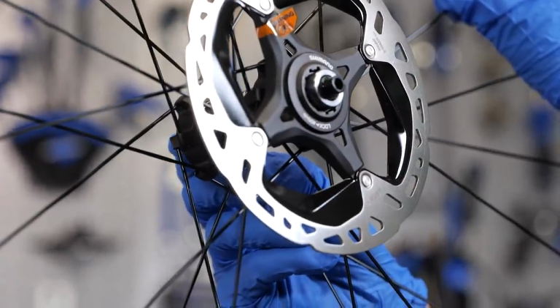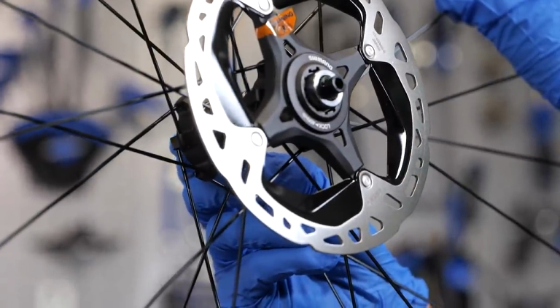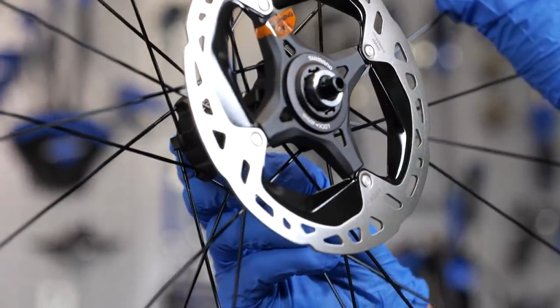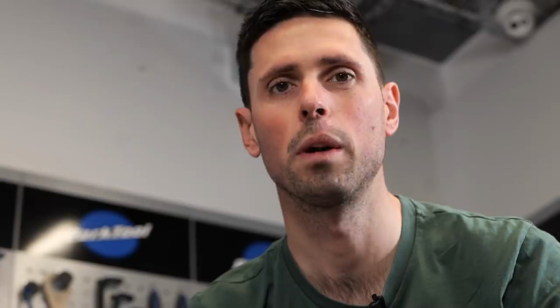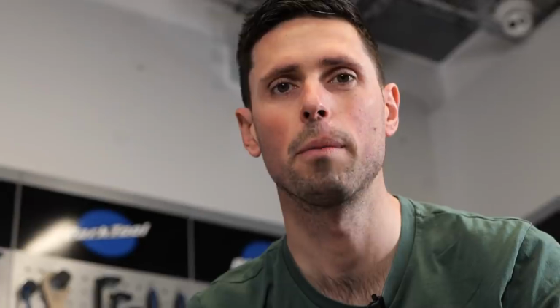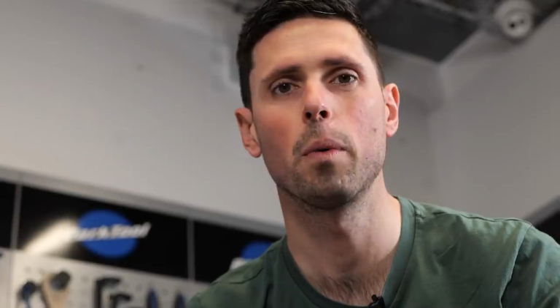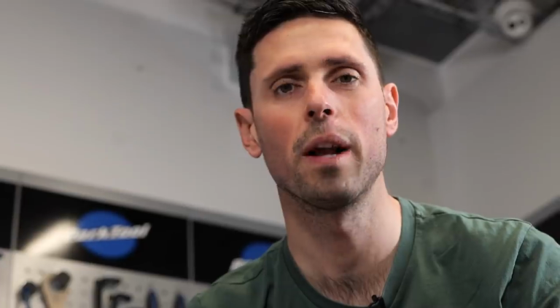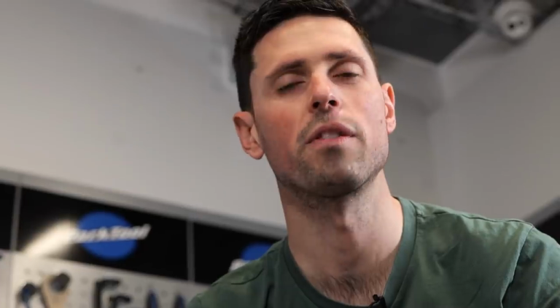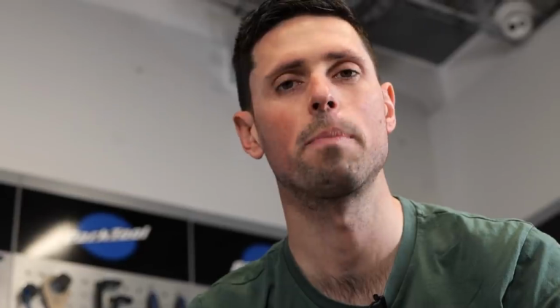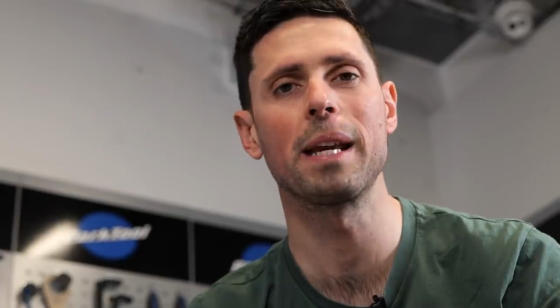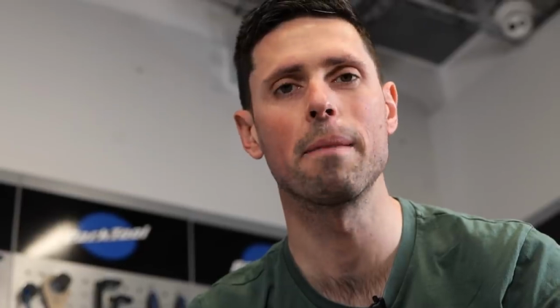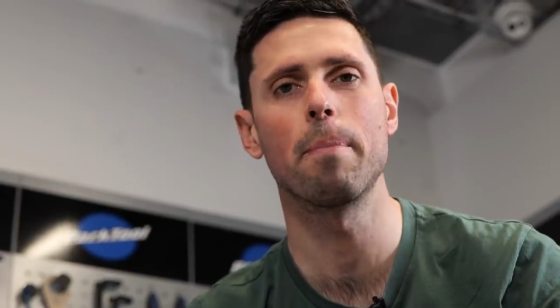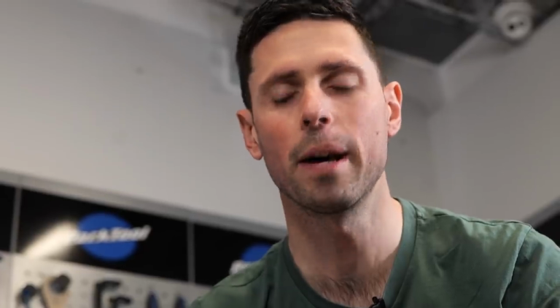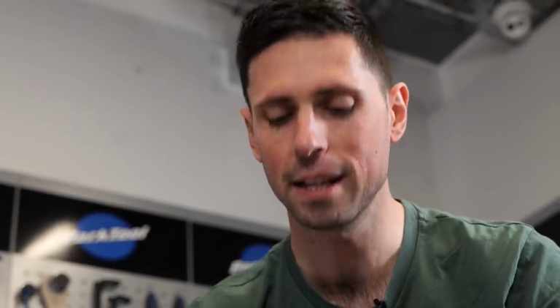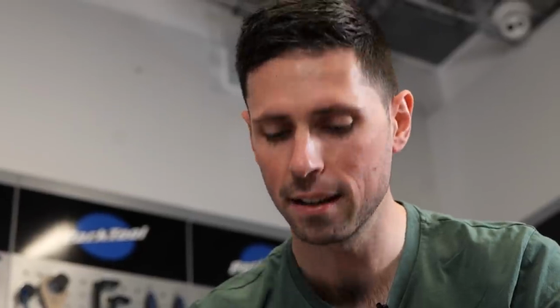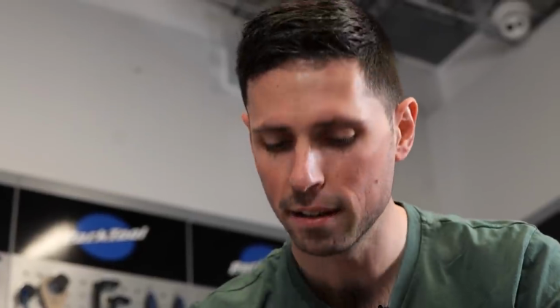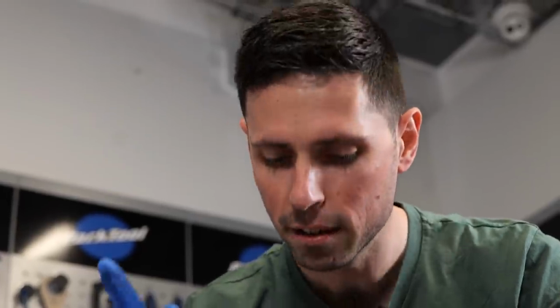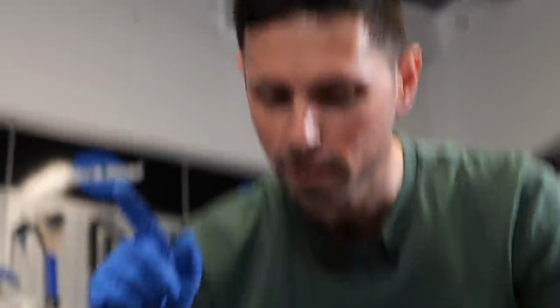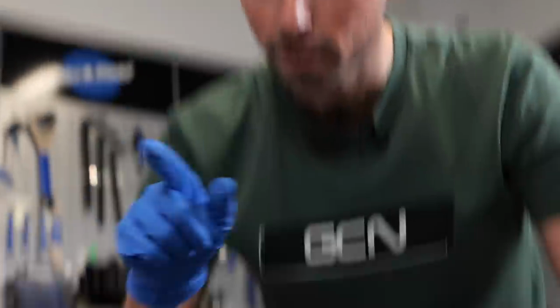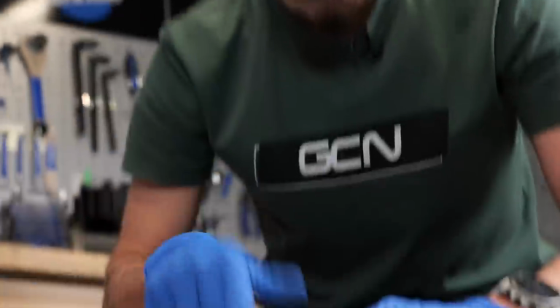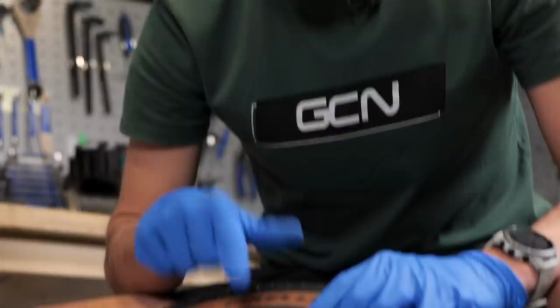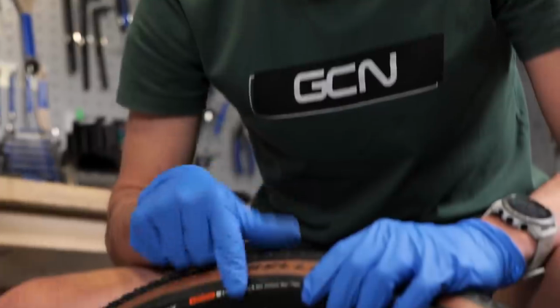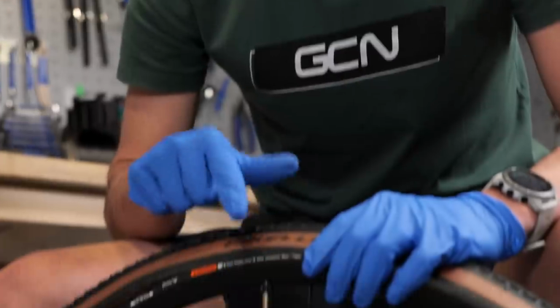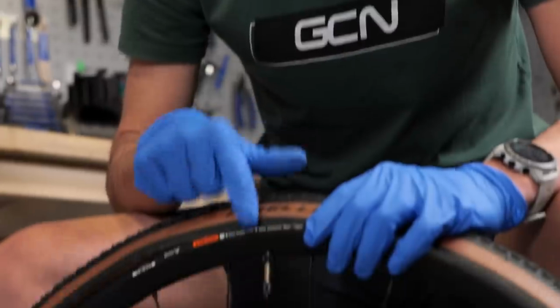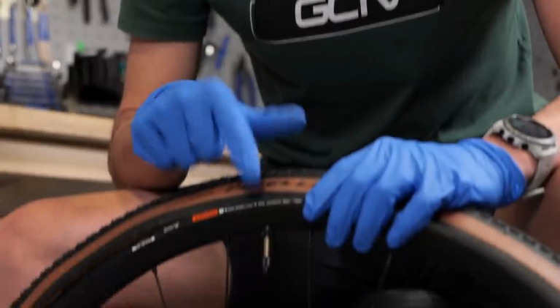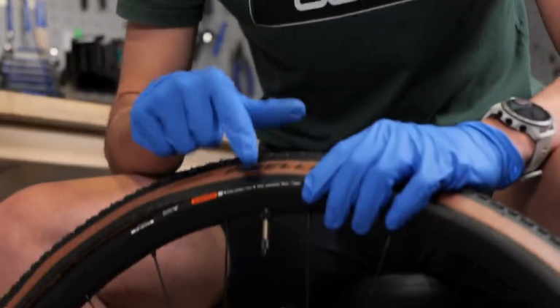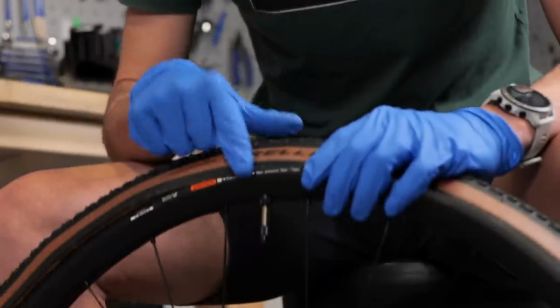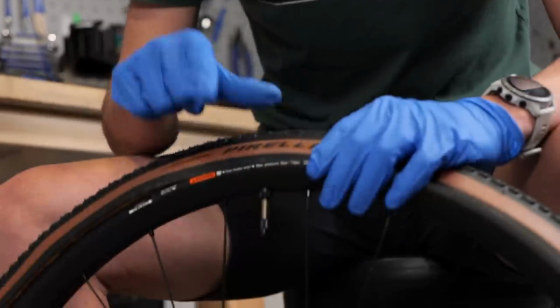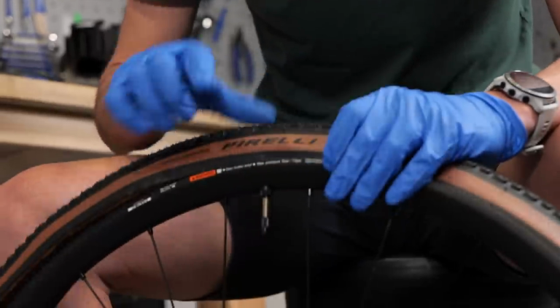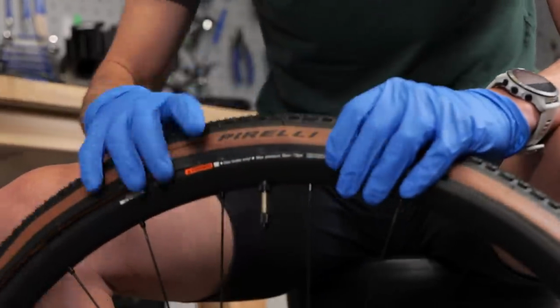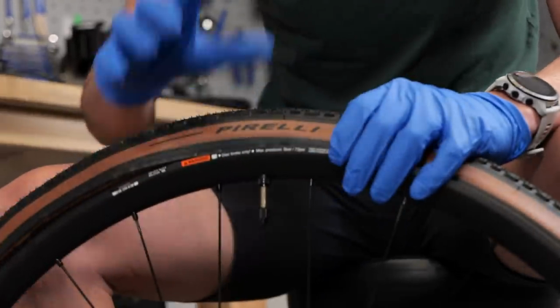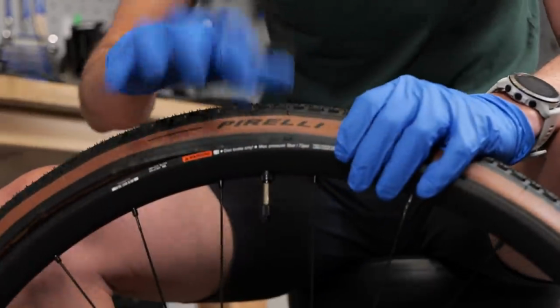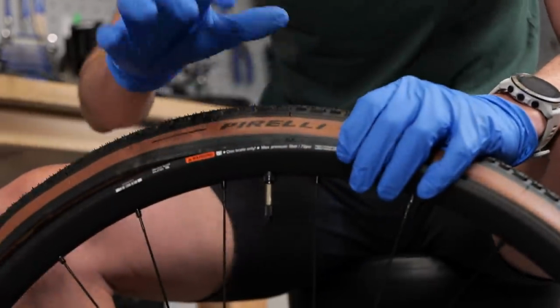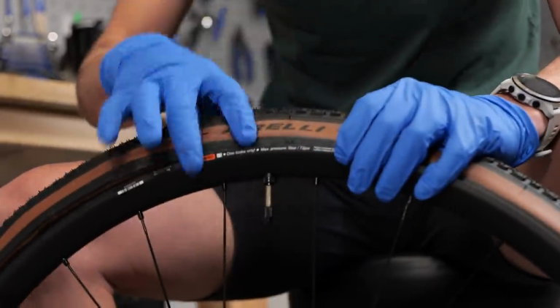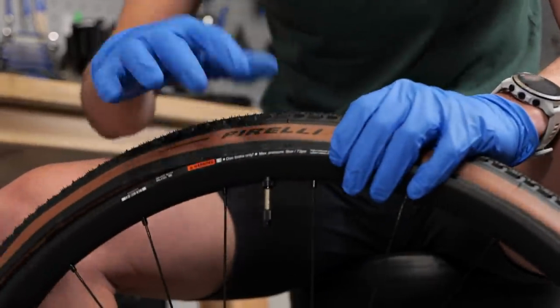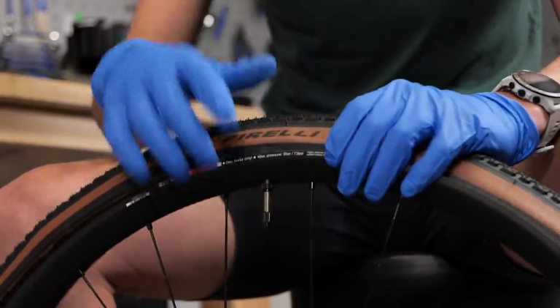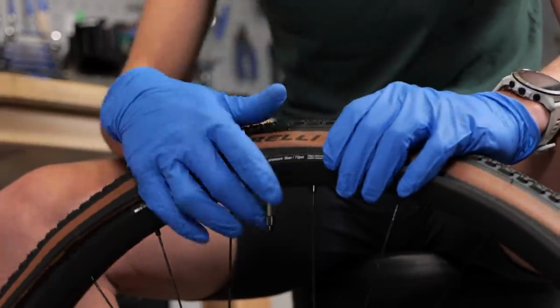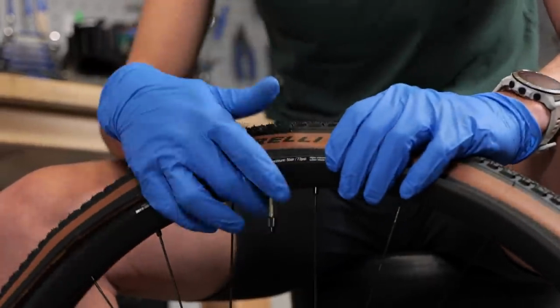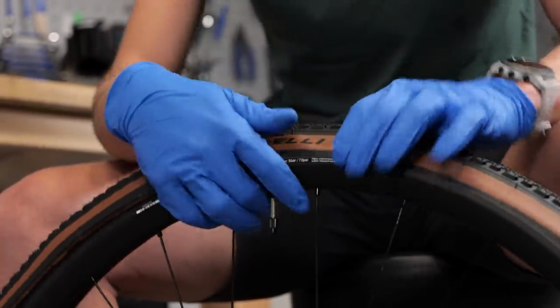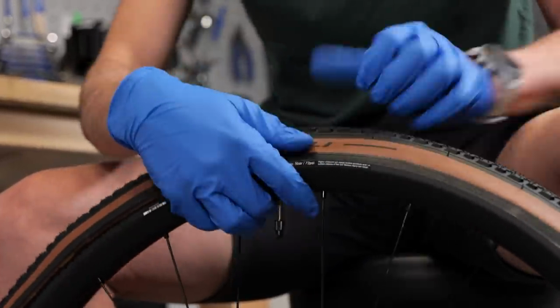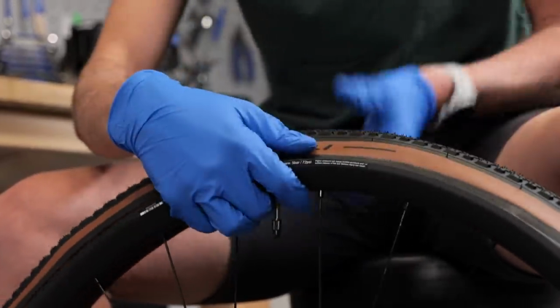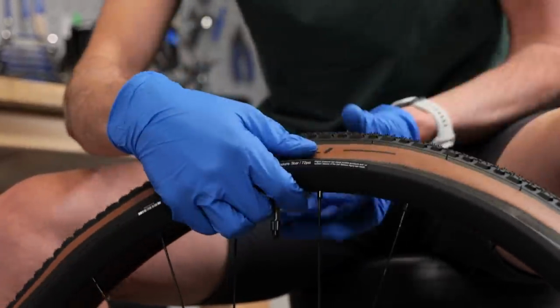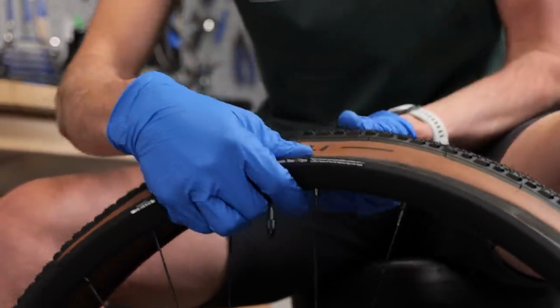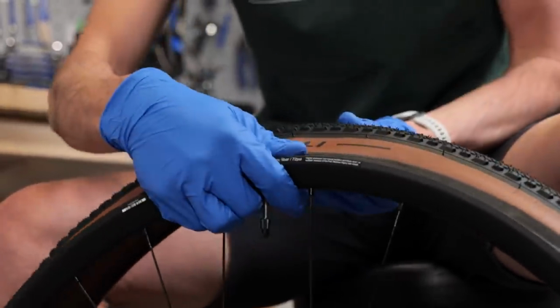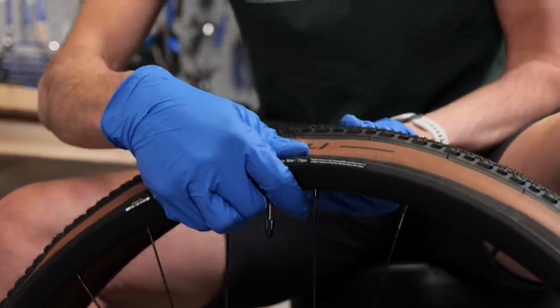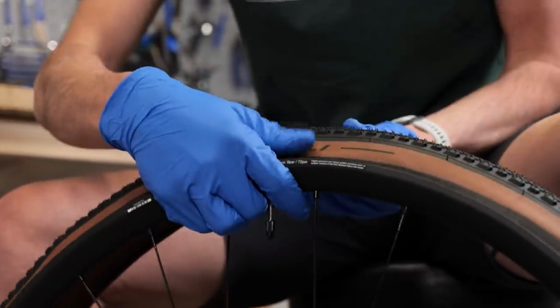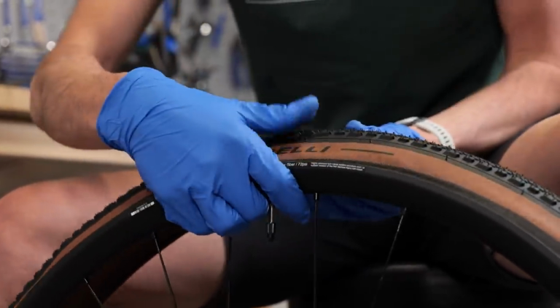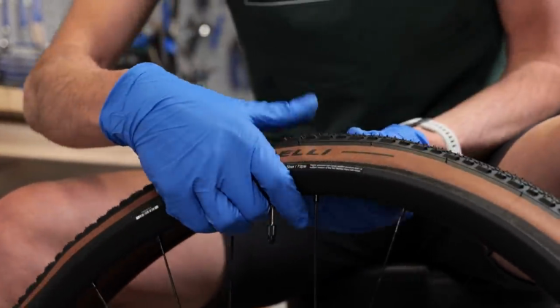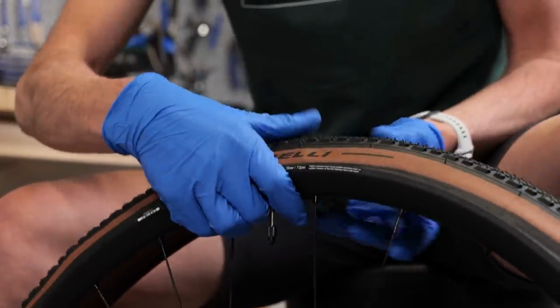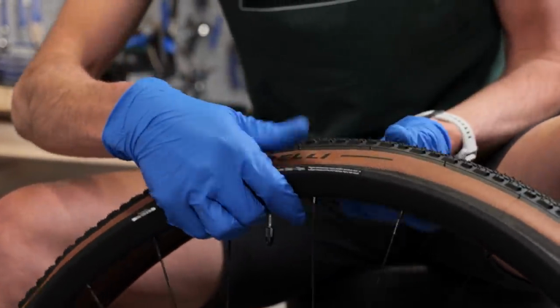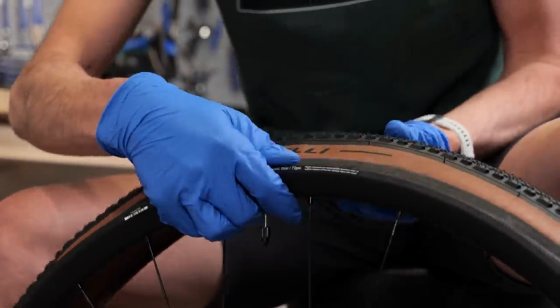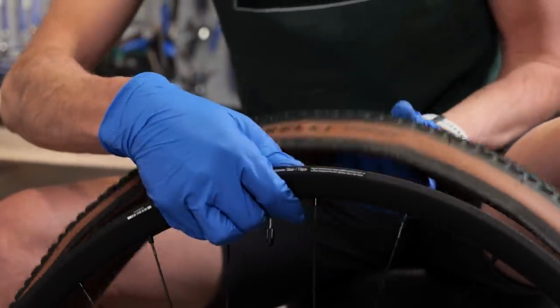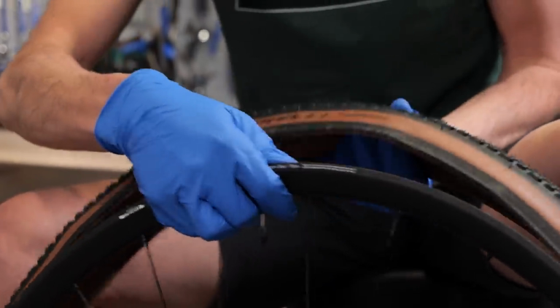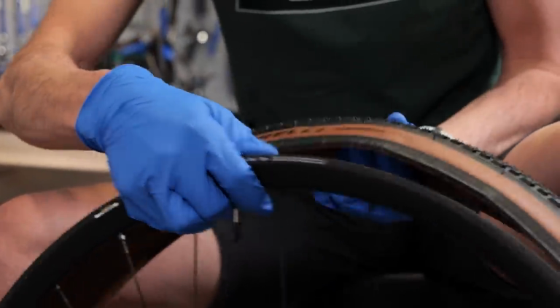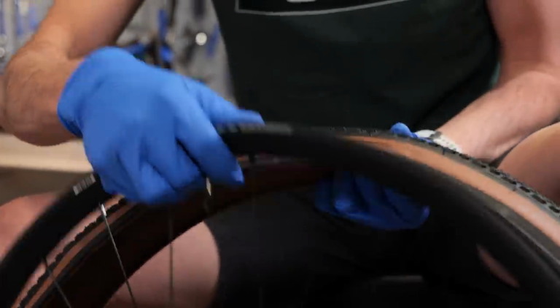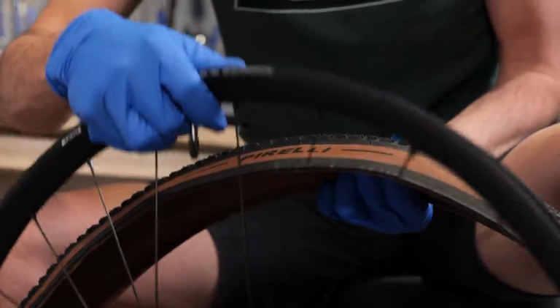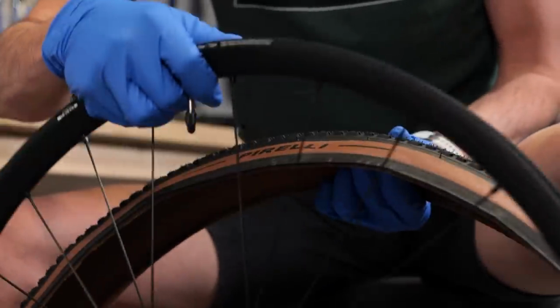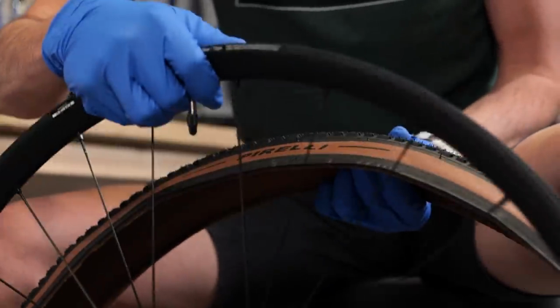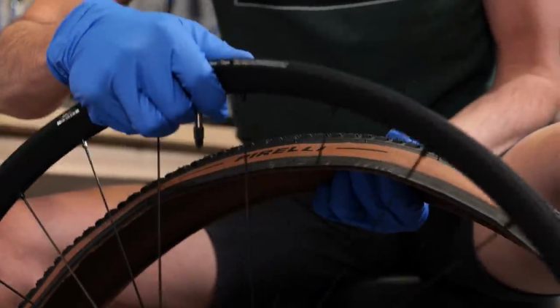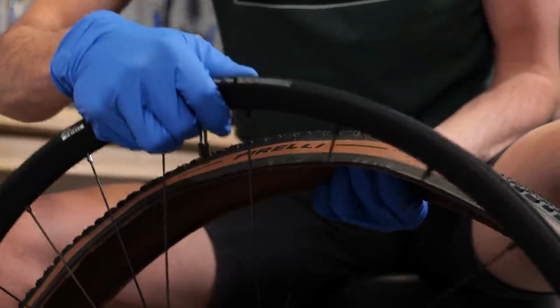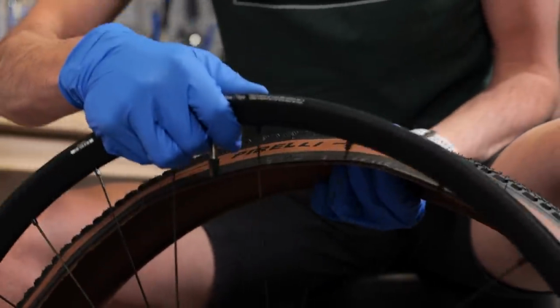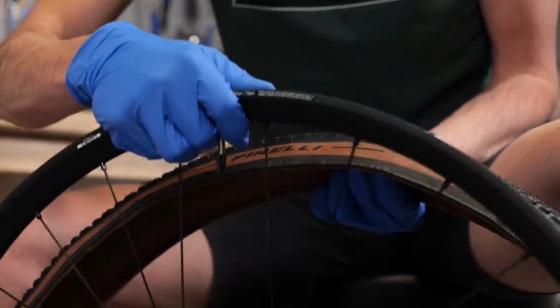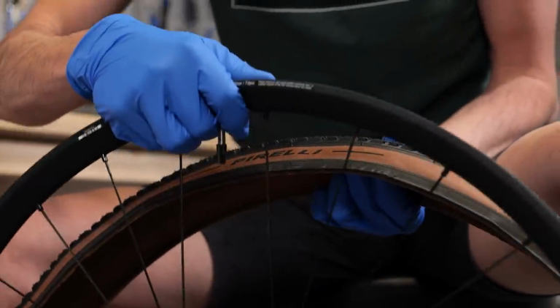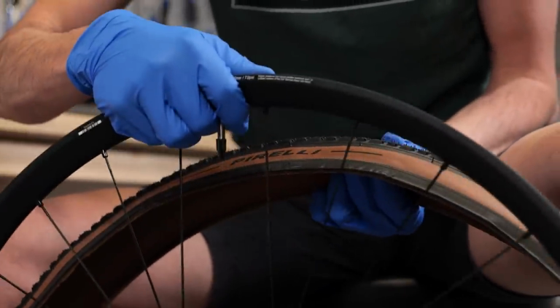Rule number one of speaking bike: line your valves up with your tire logos. It just makes life a lot nicer for everybody.